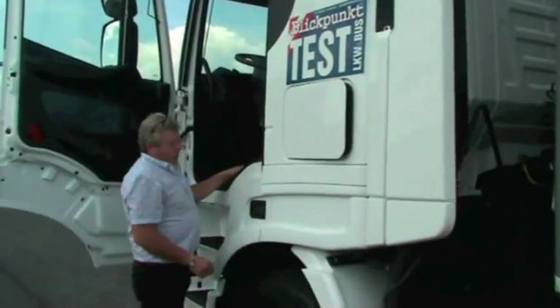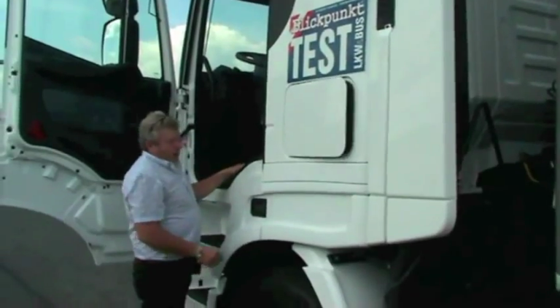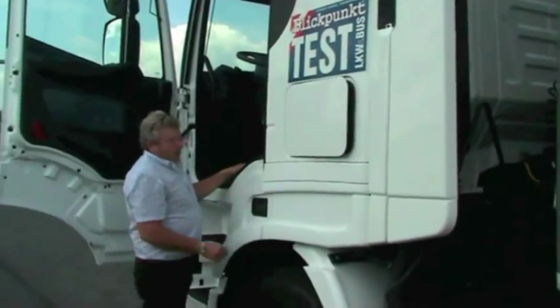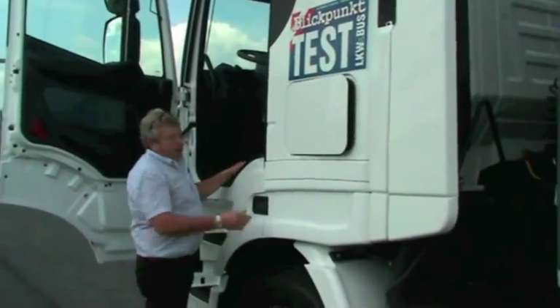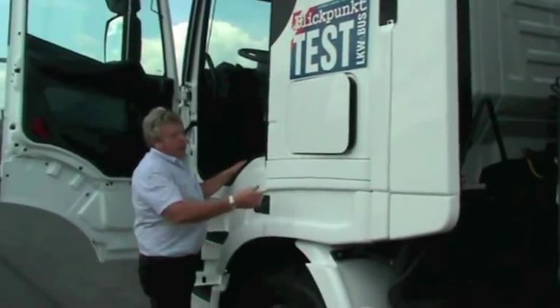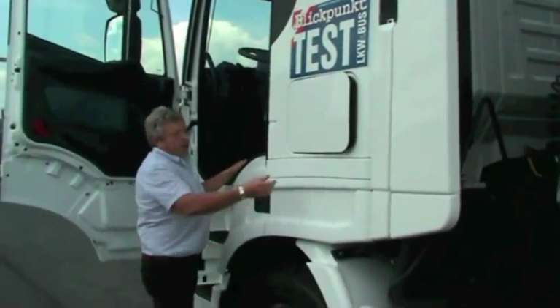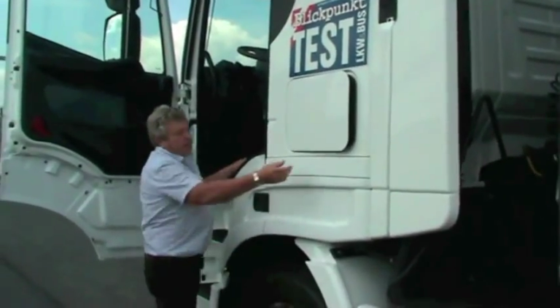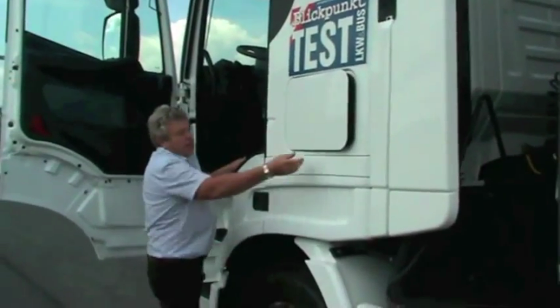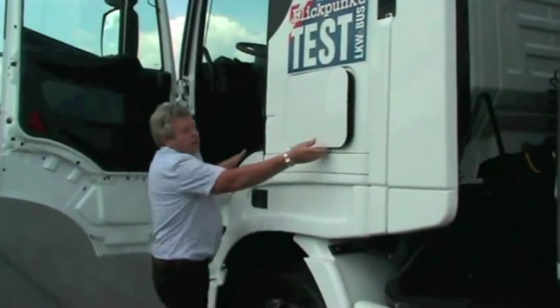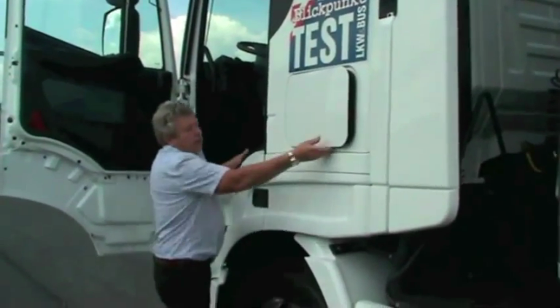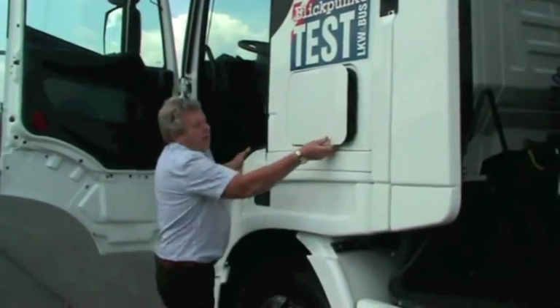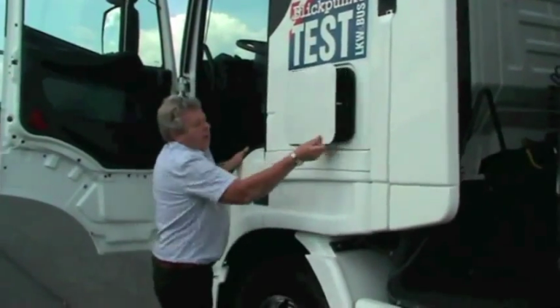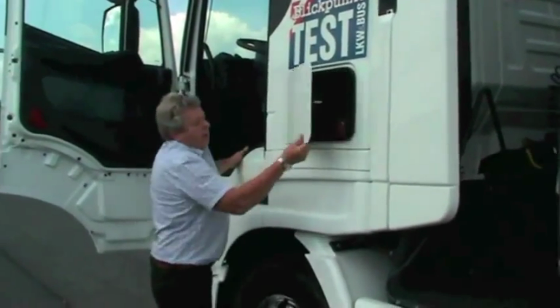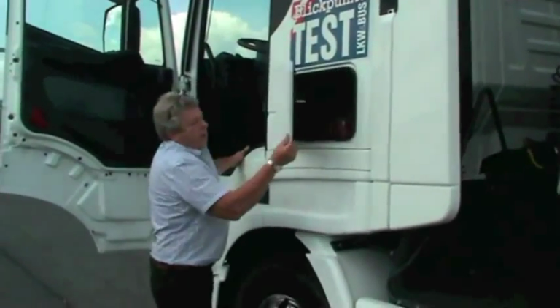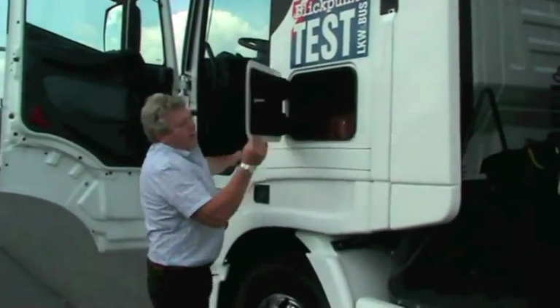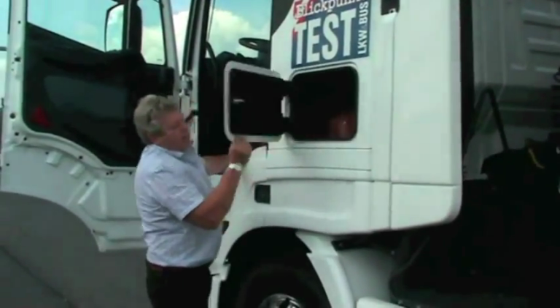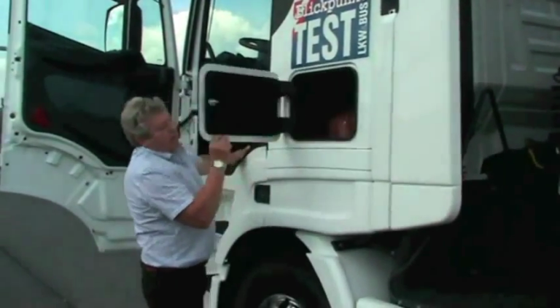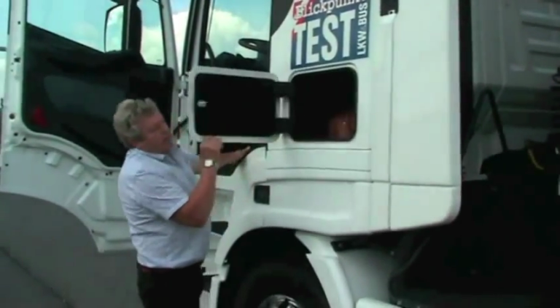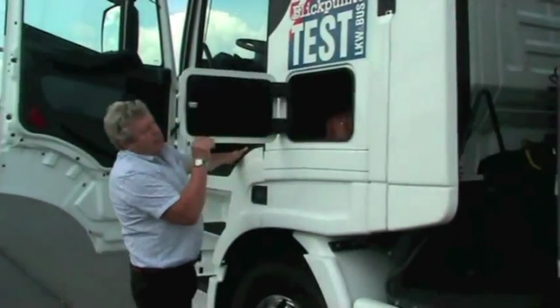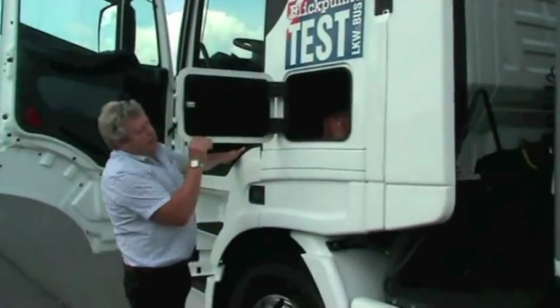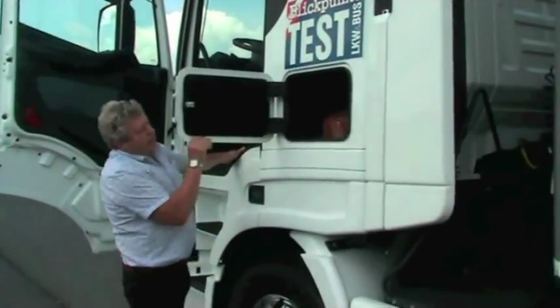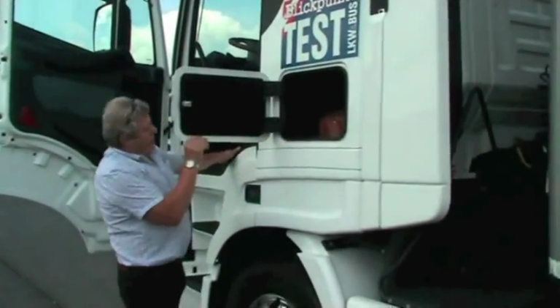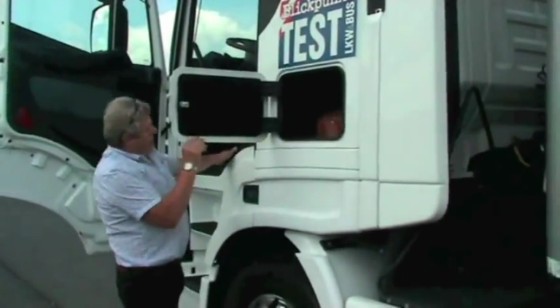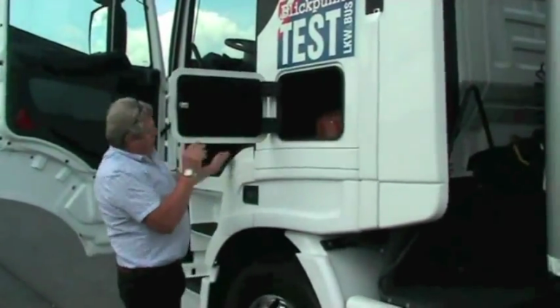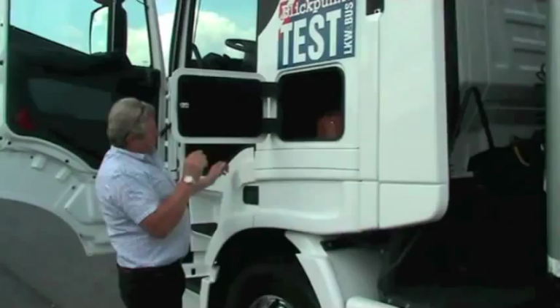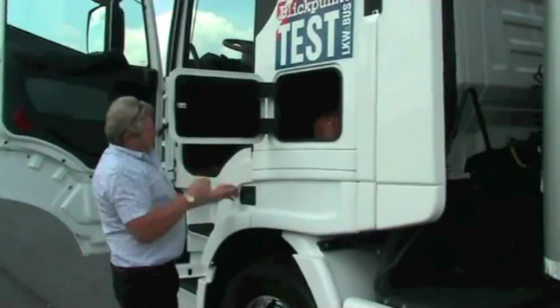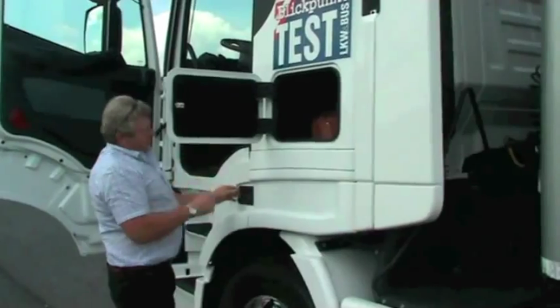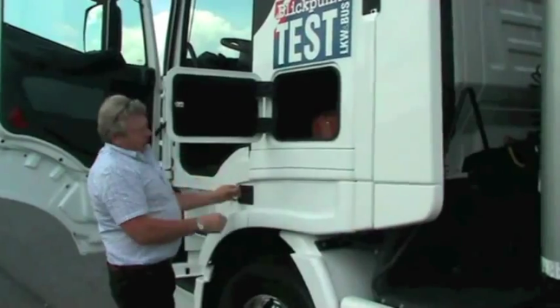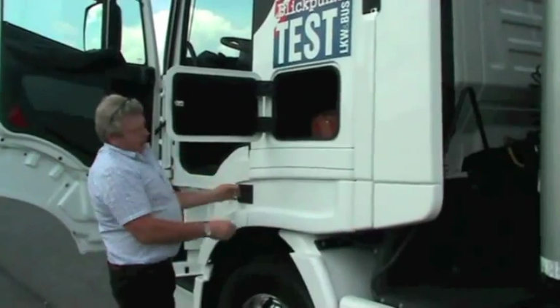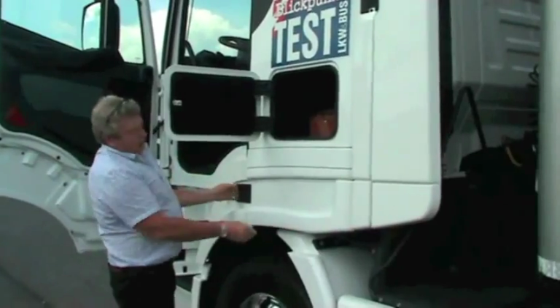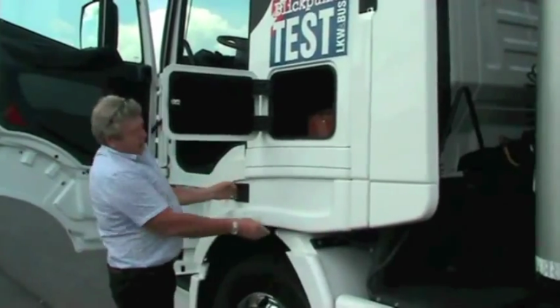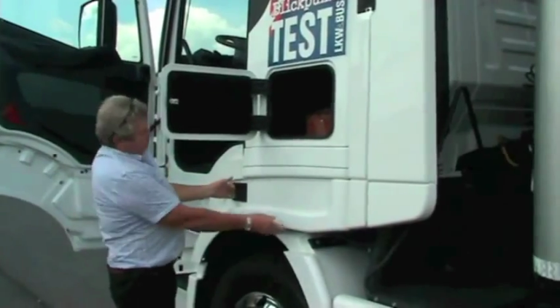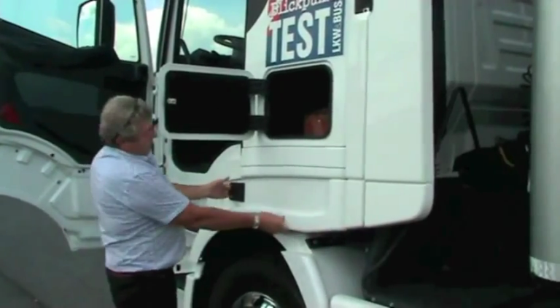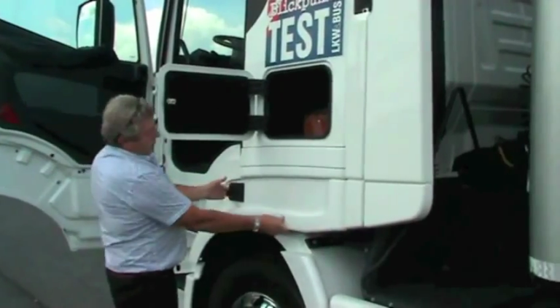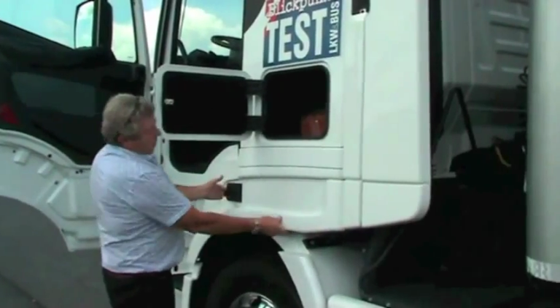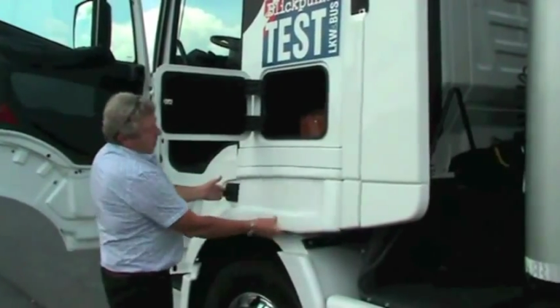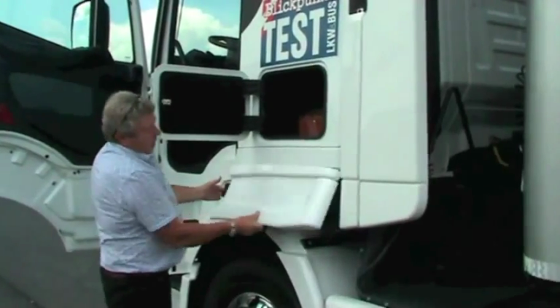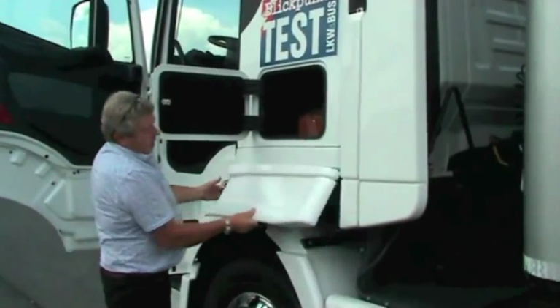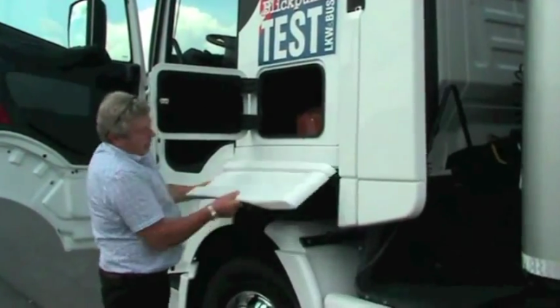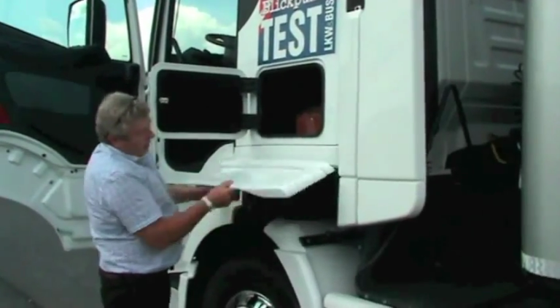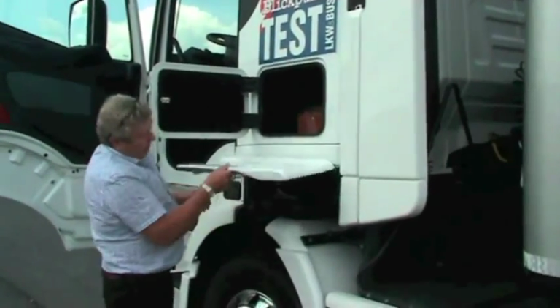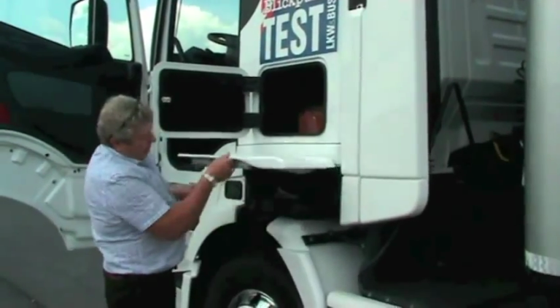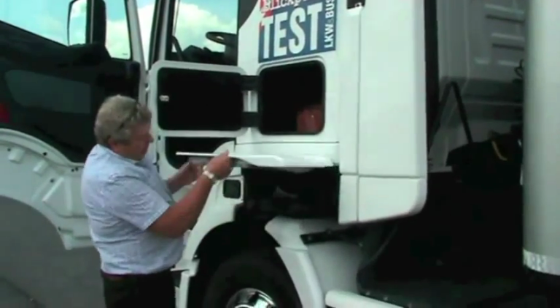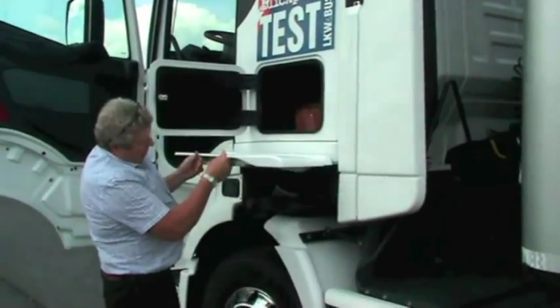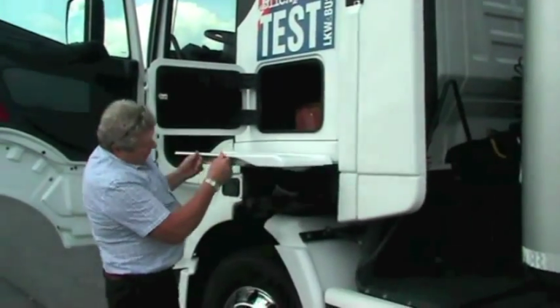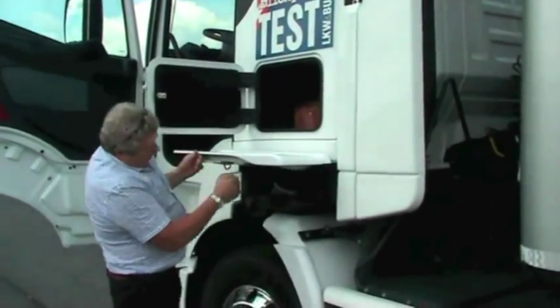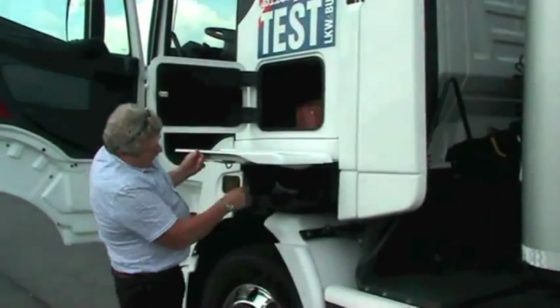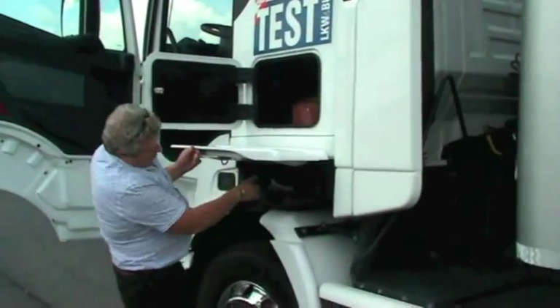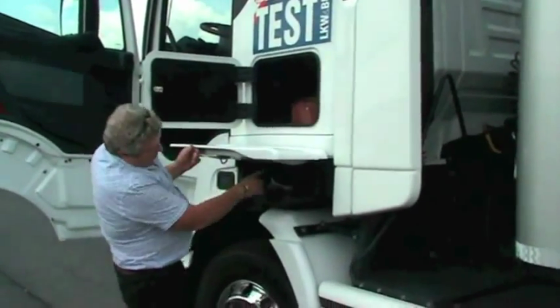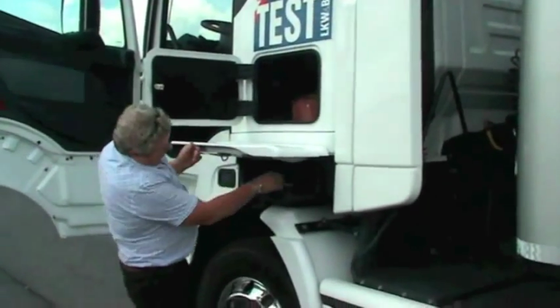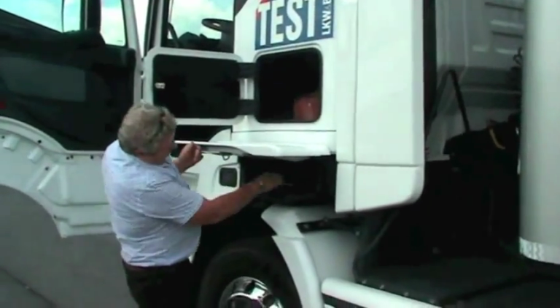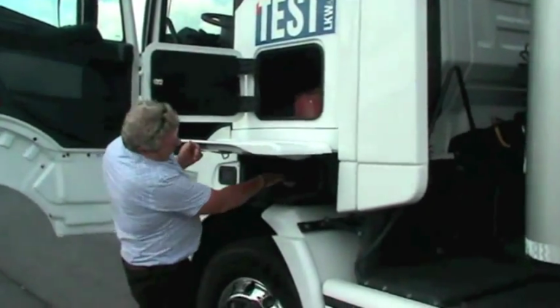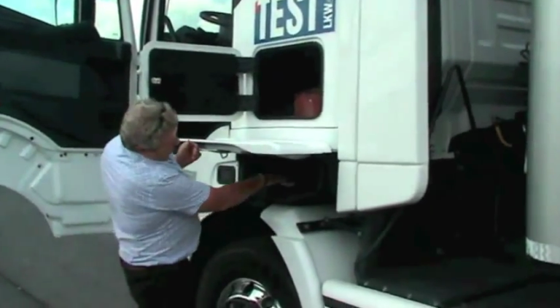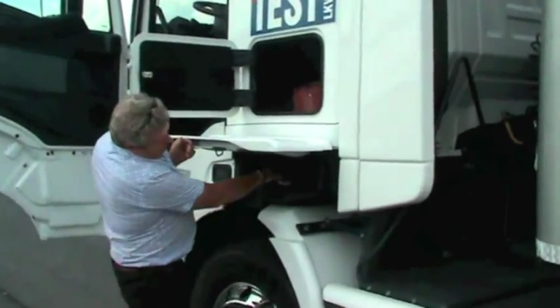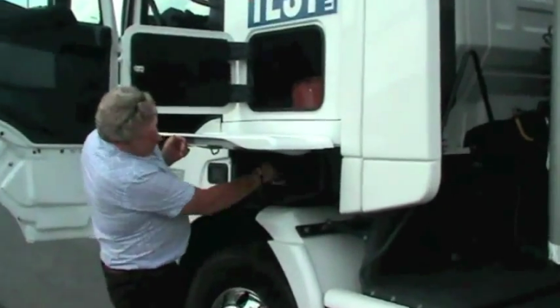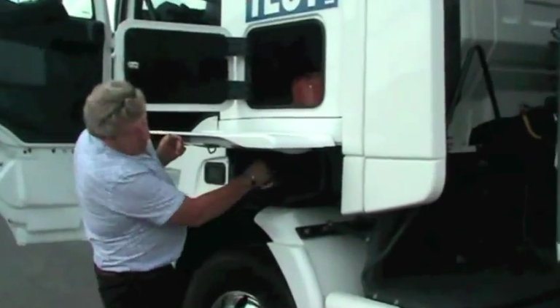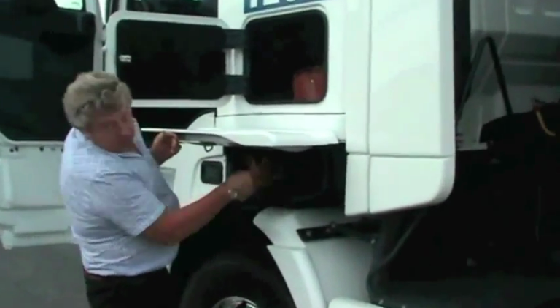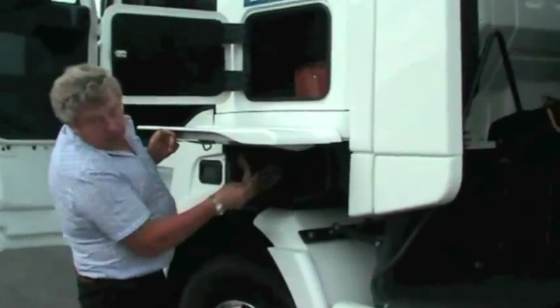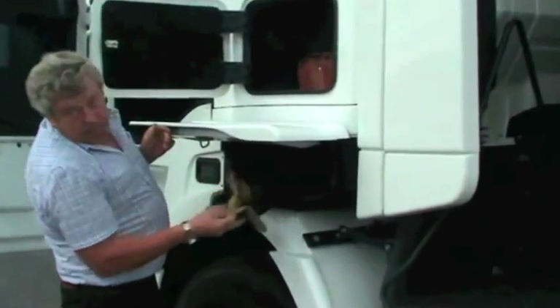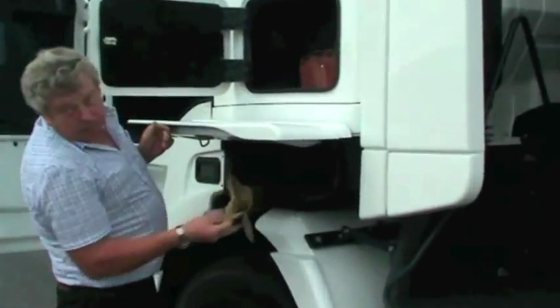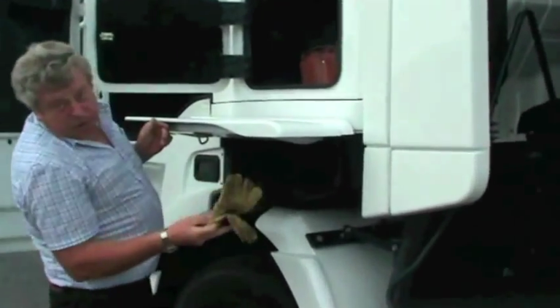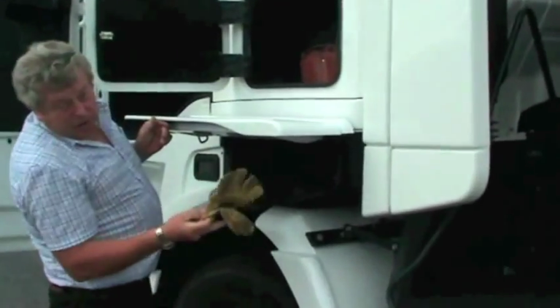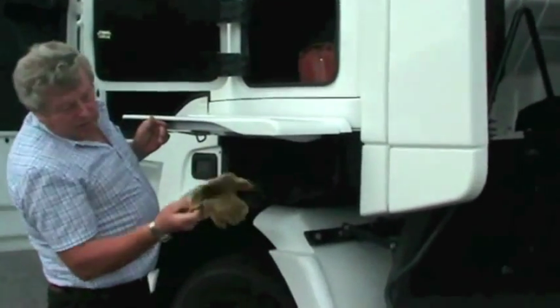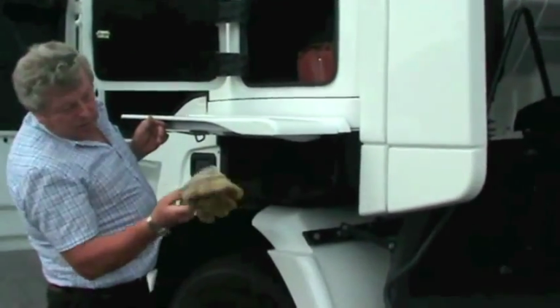Four external stowage boxes can be opened from the inside. Beneath the upper external stowage box you find an additional one.